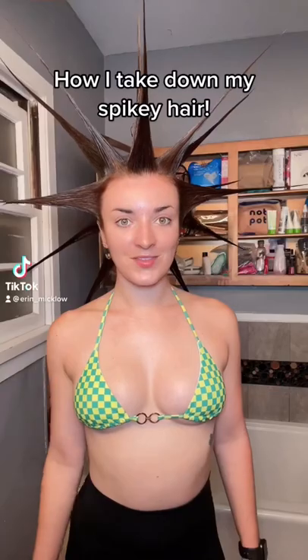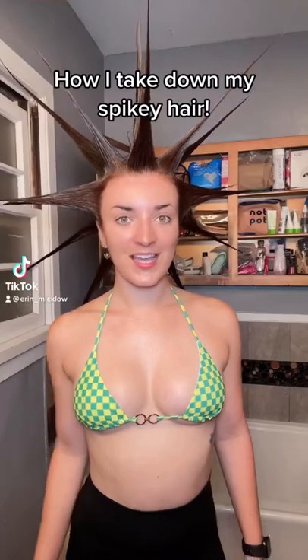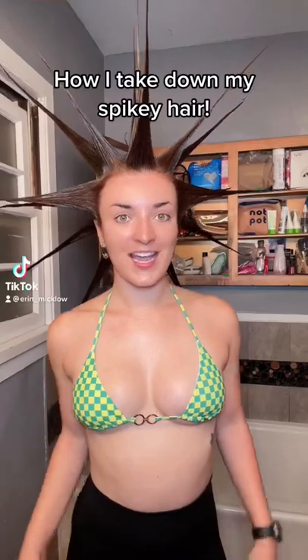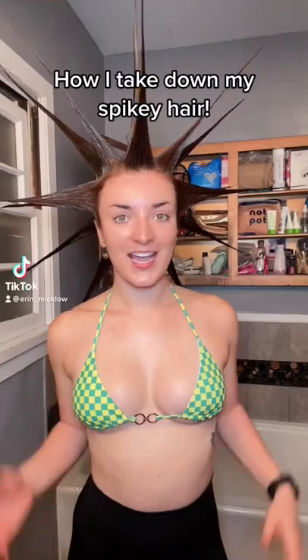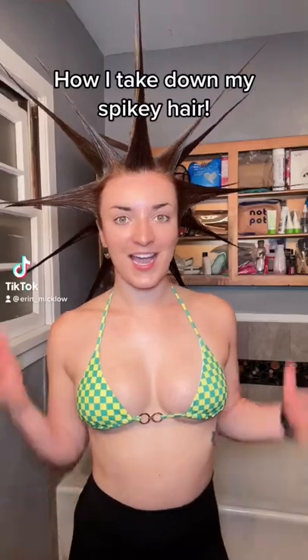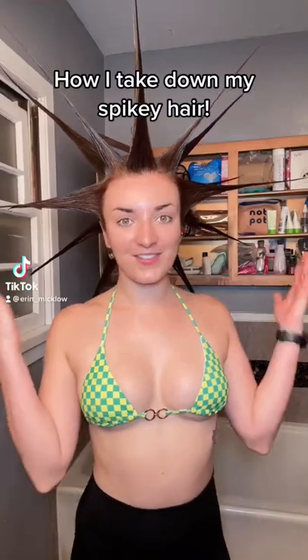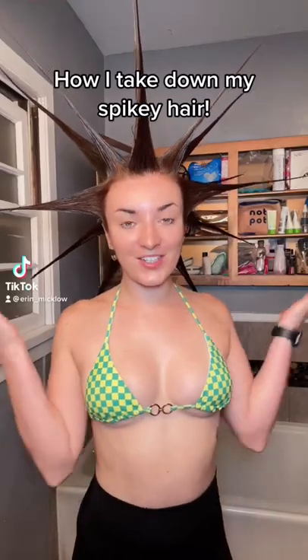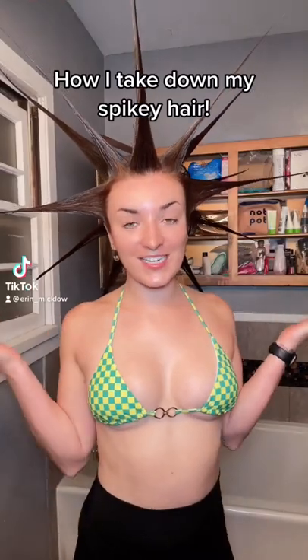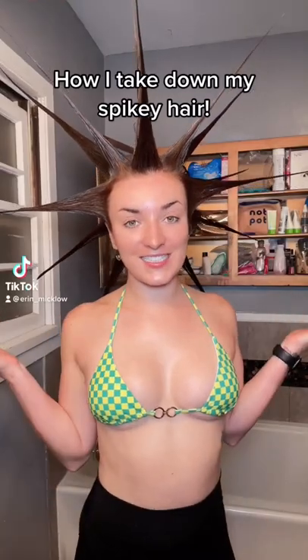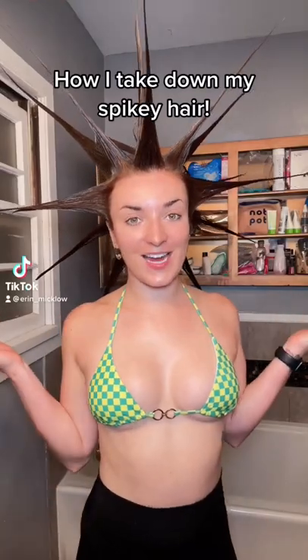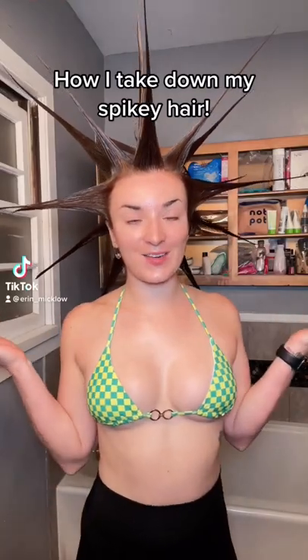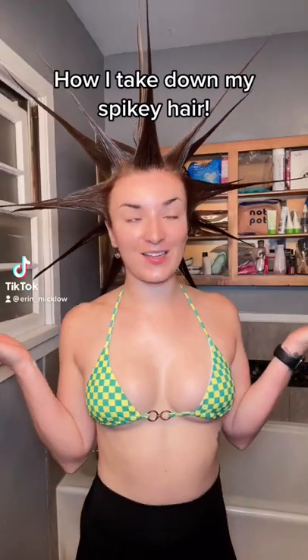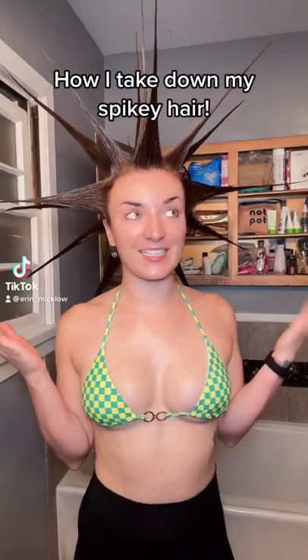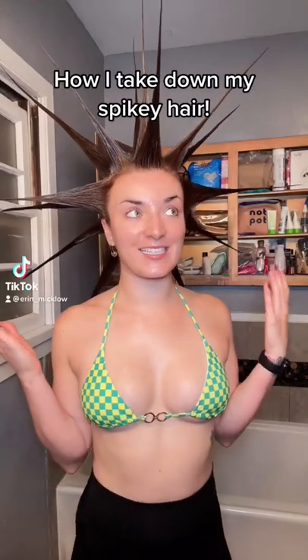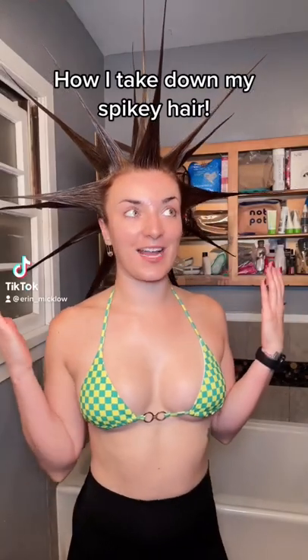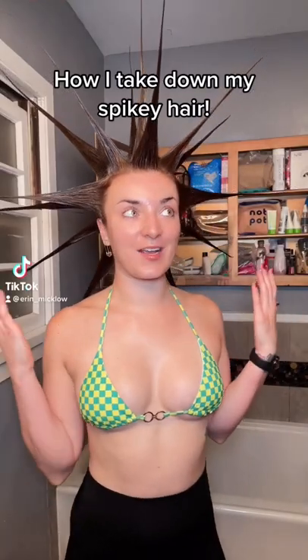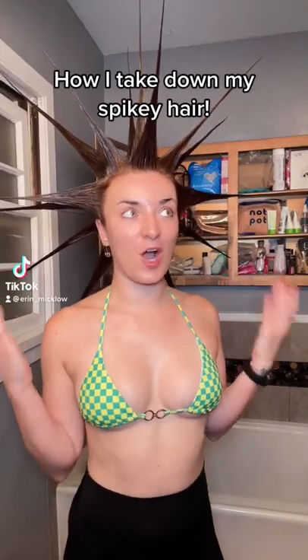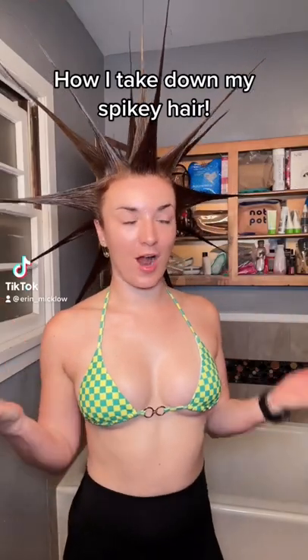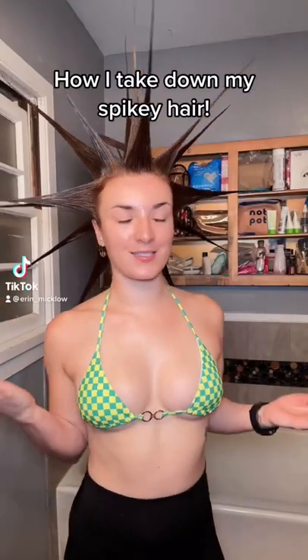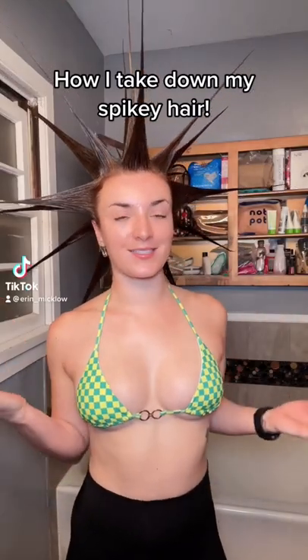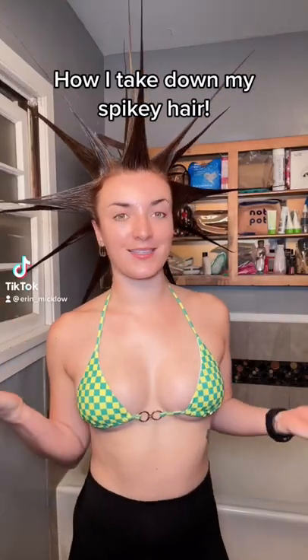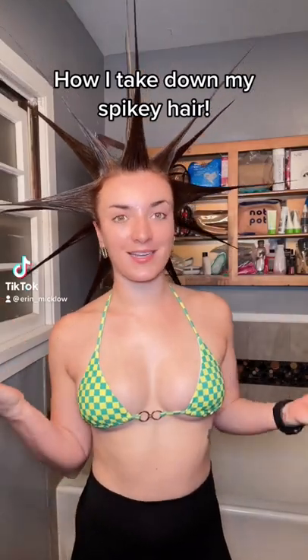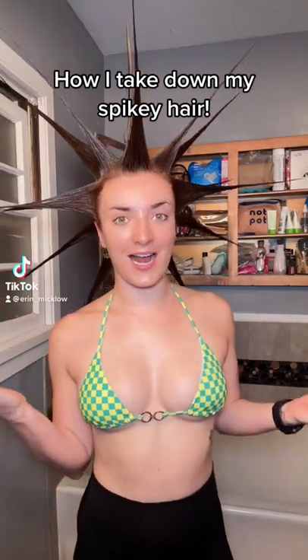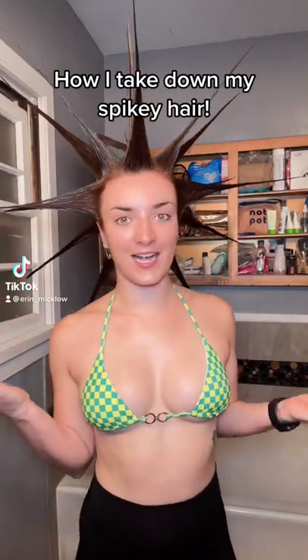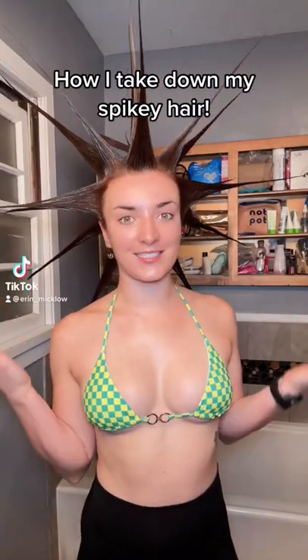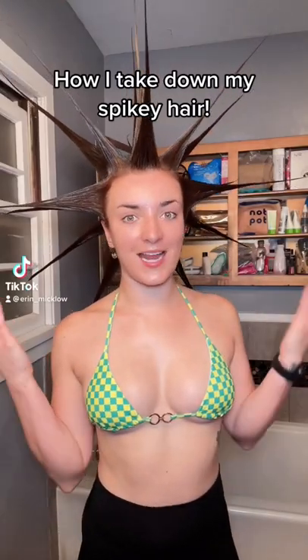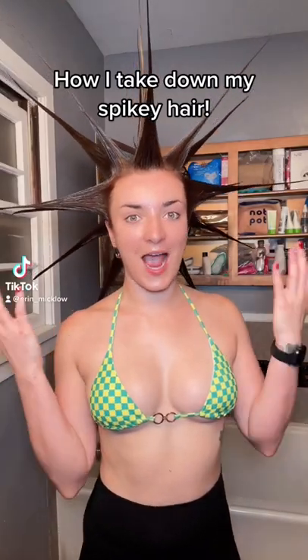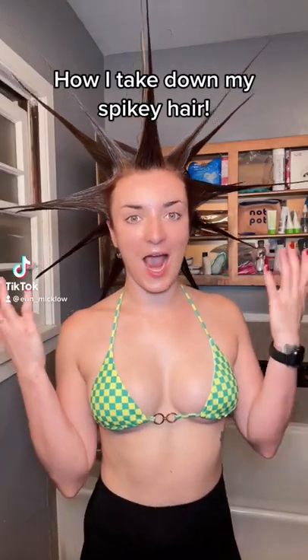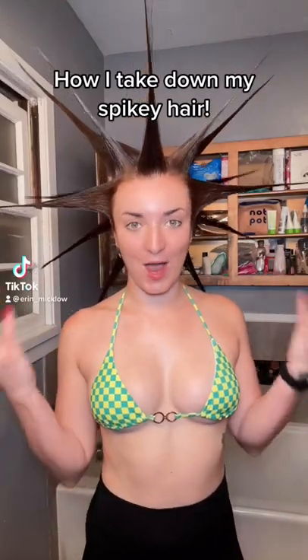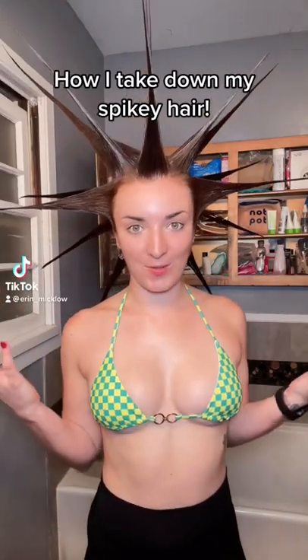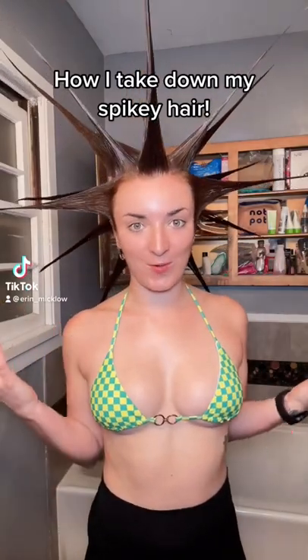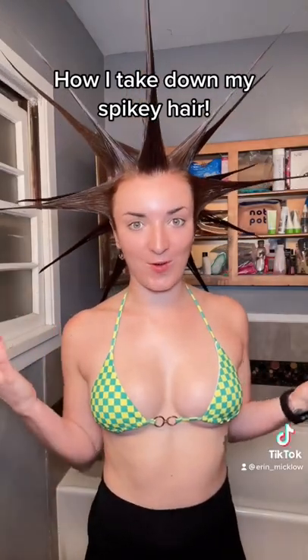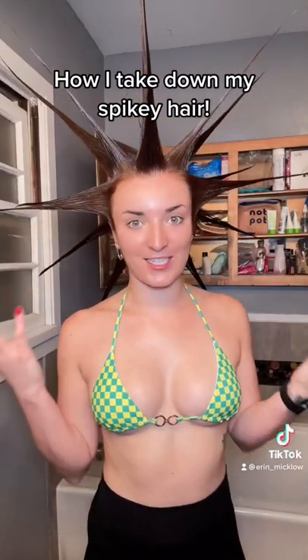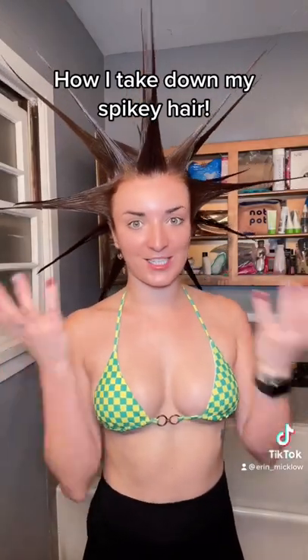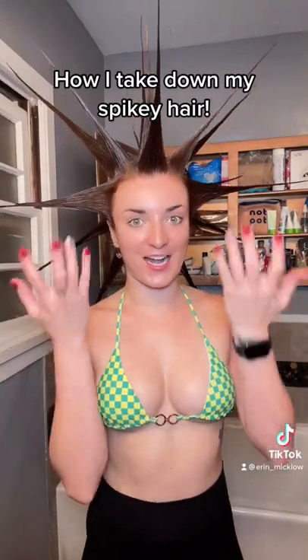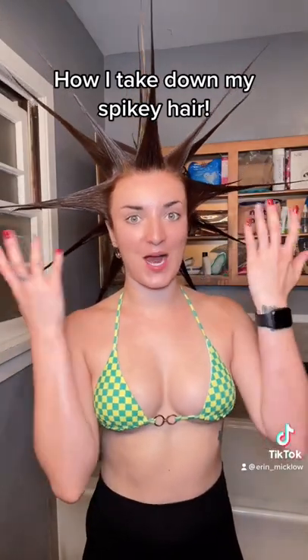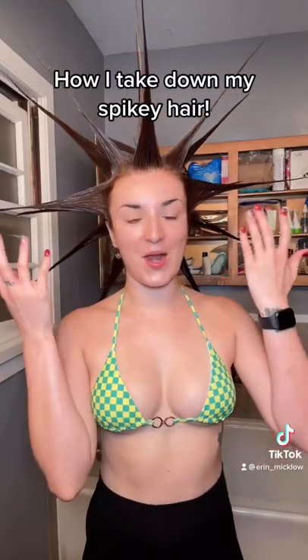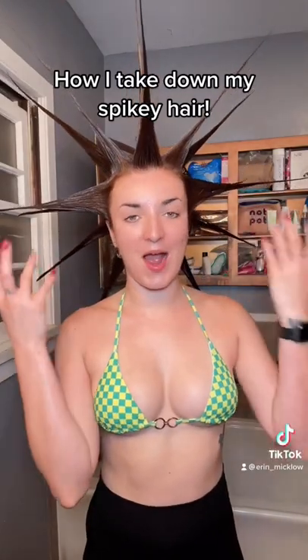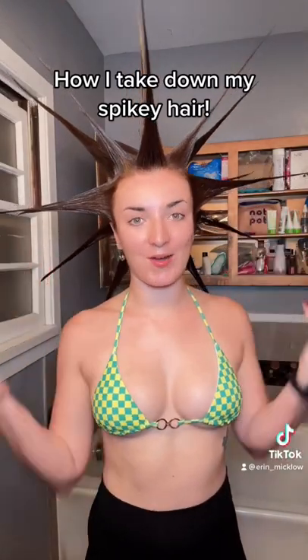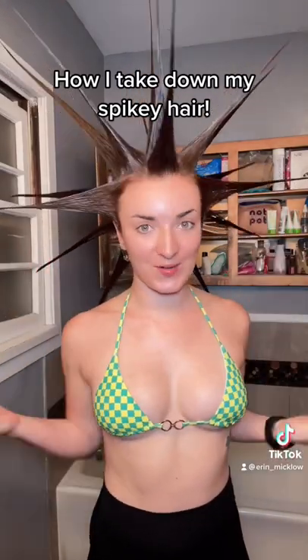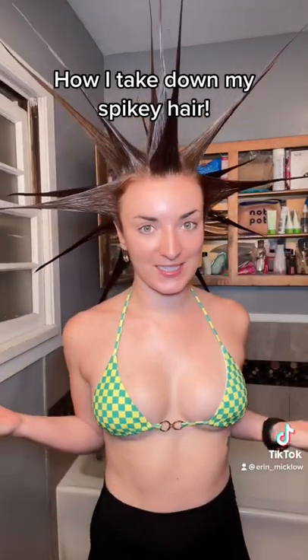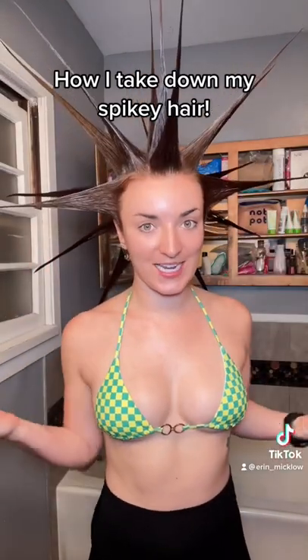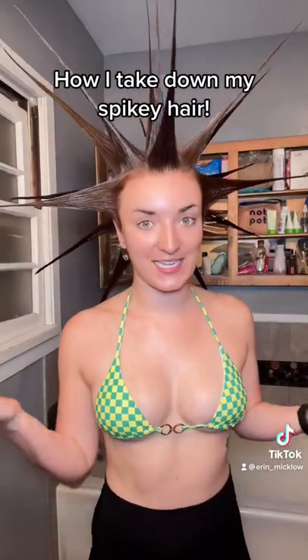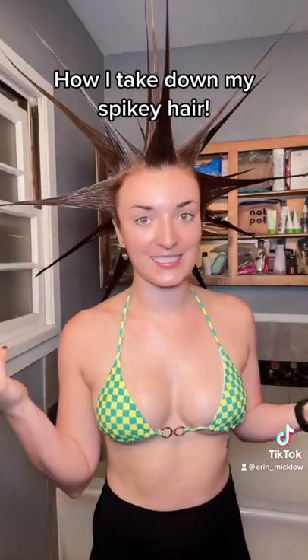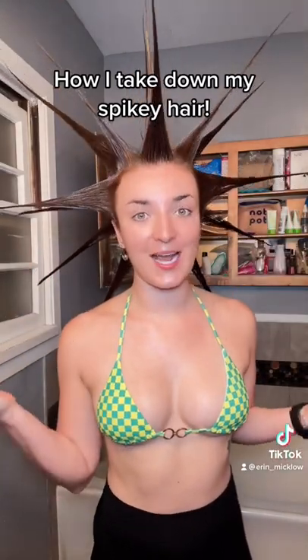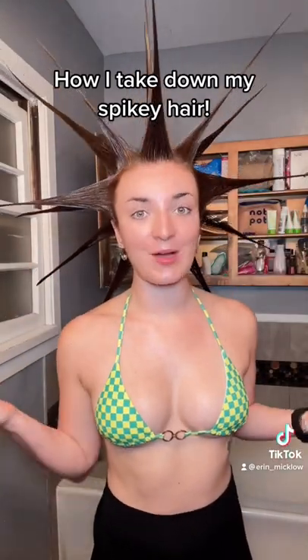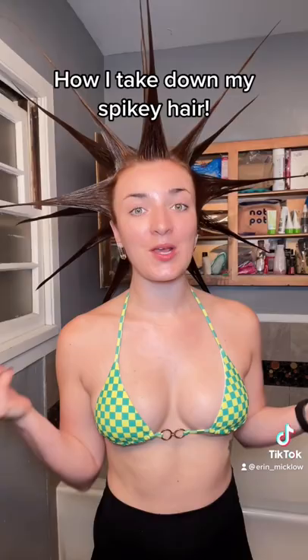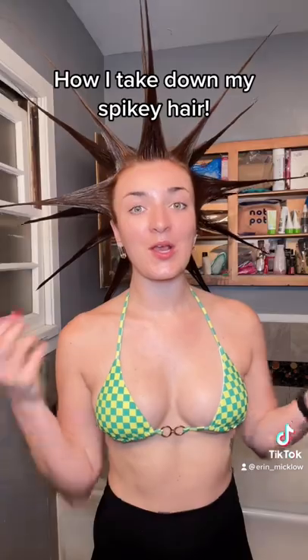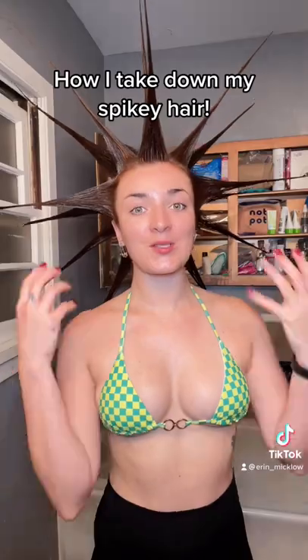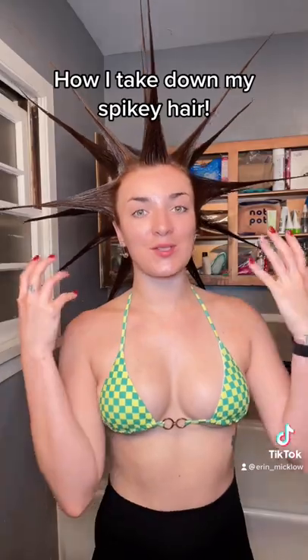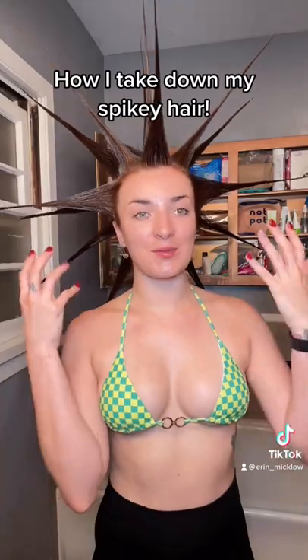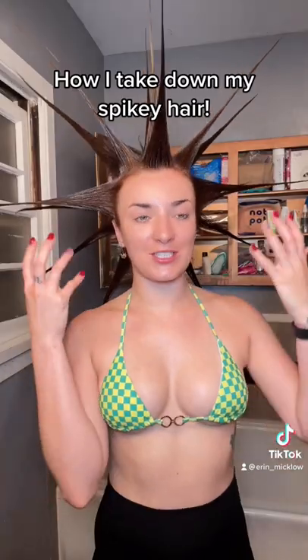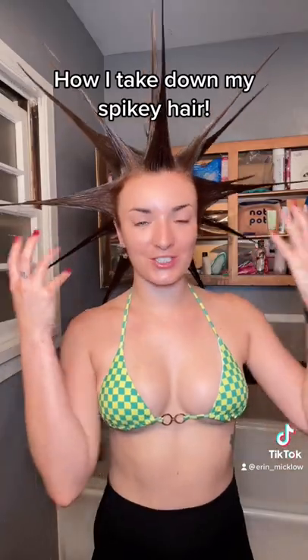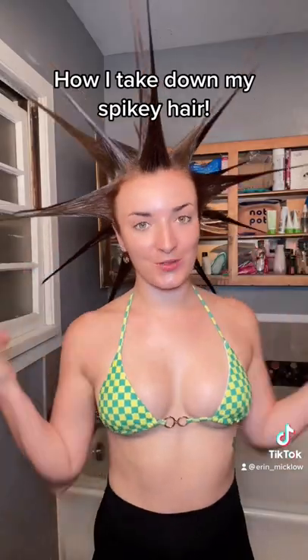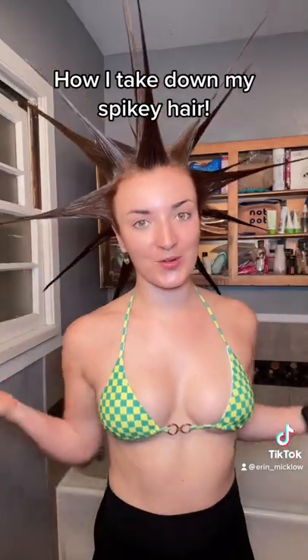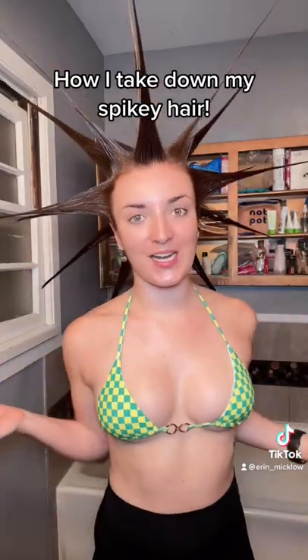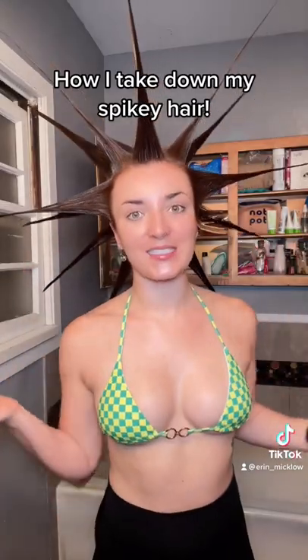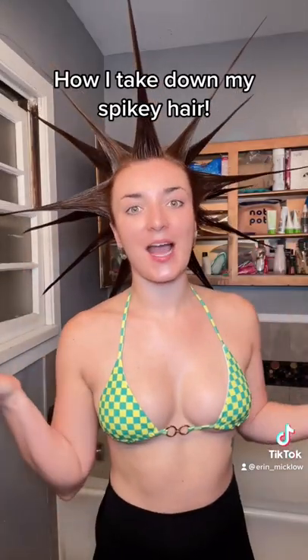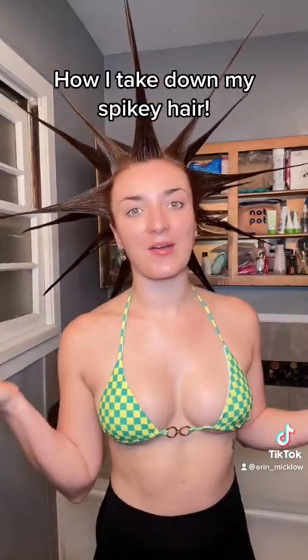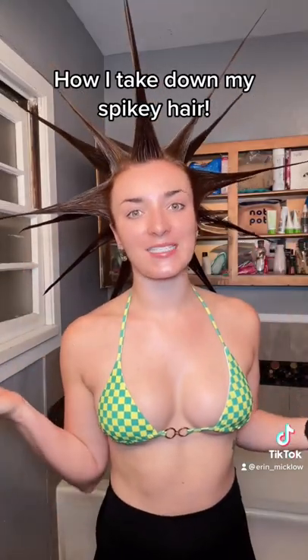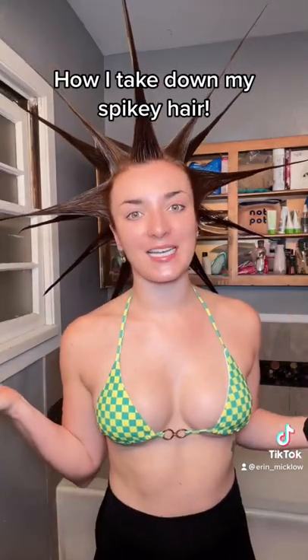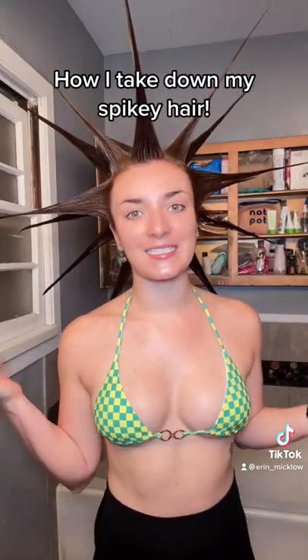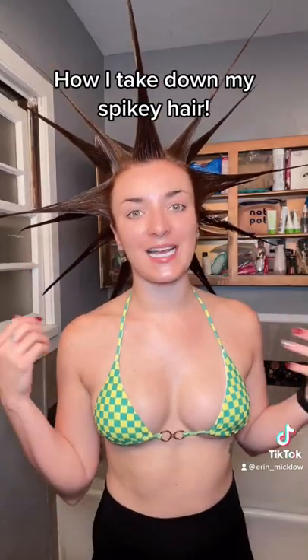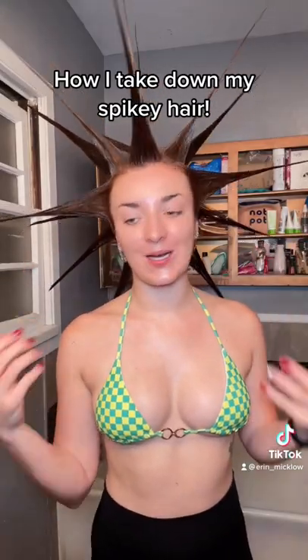Having crazy hair like this, I constantly get asked how do I wash it out? How do I take it down? So I'm going to show you guys how I take it down.